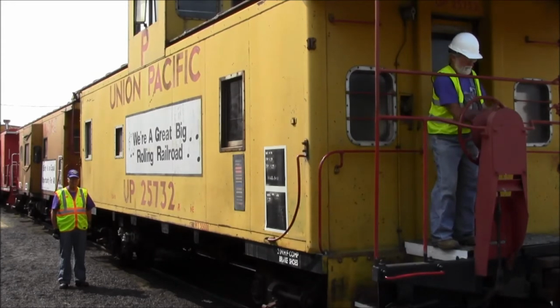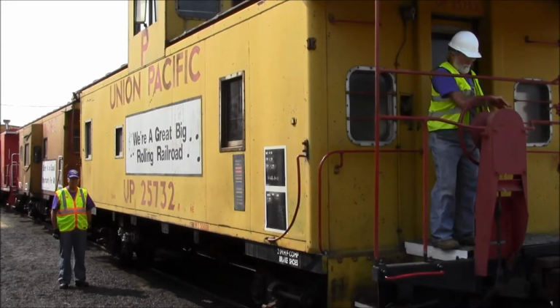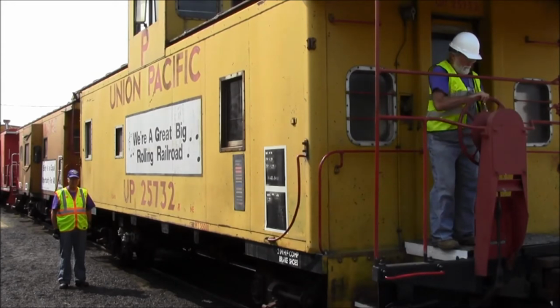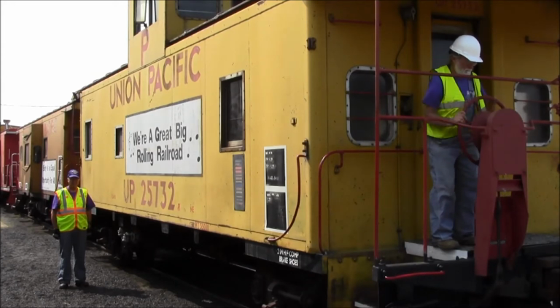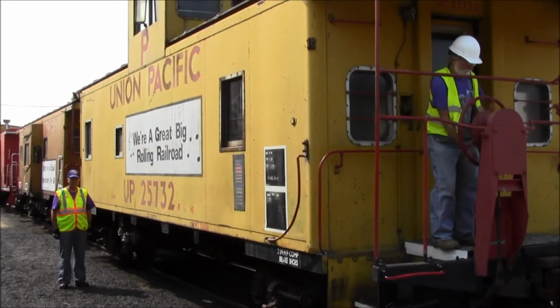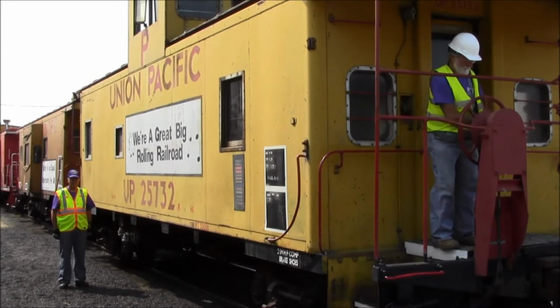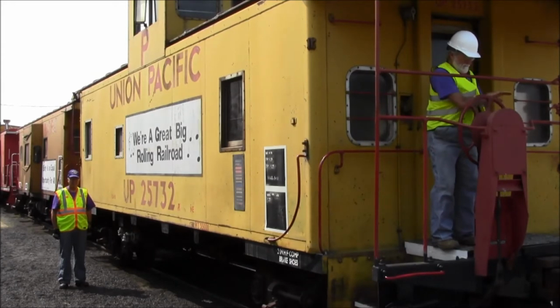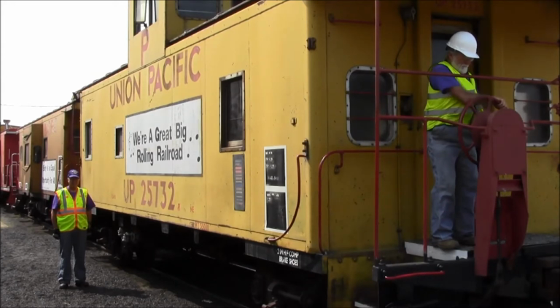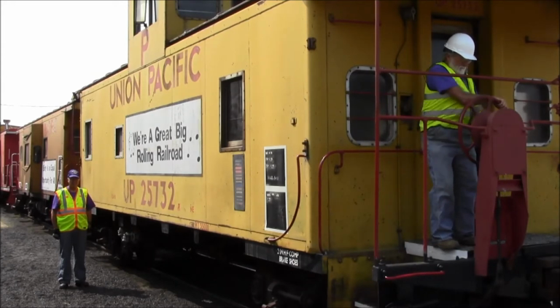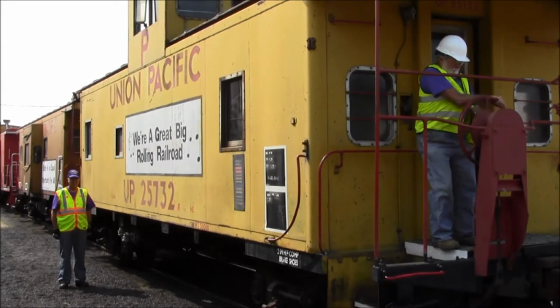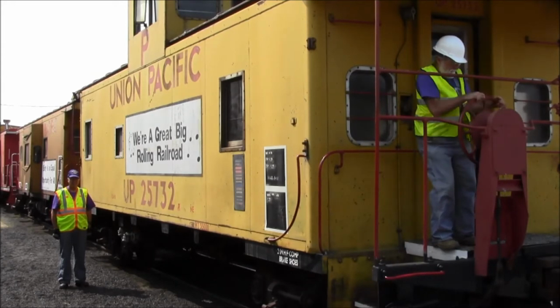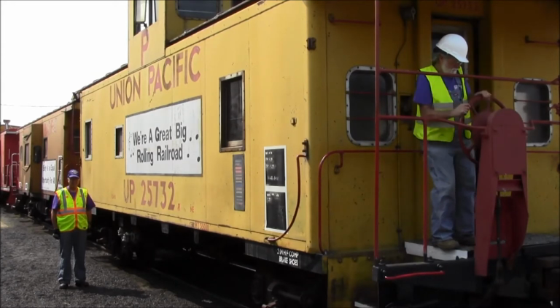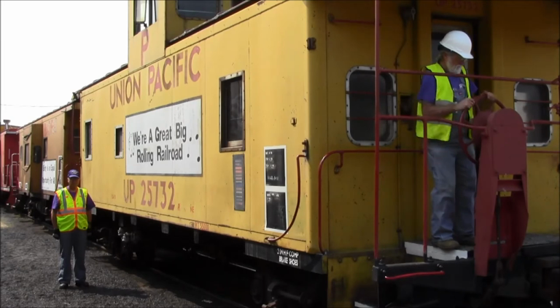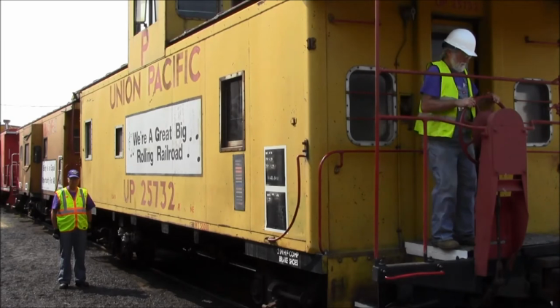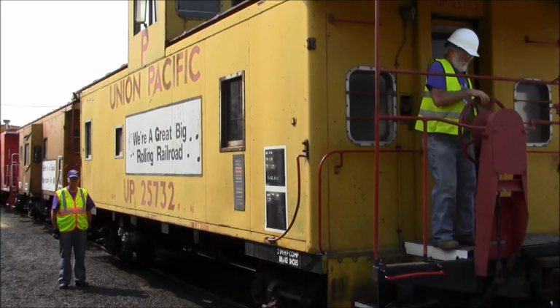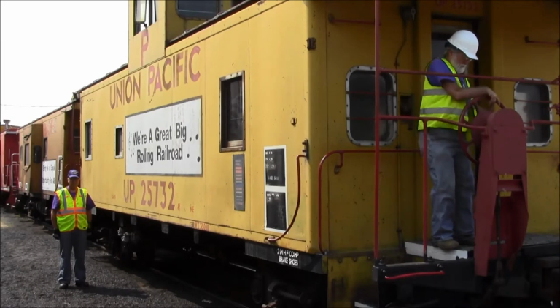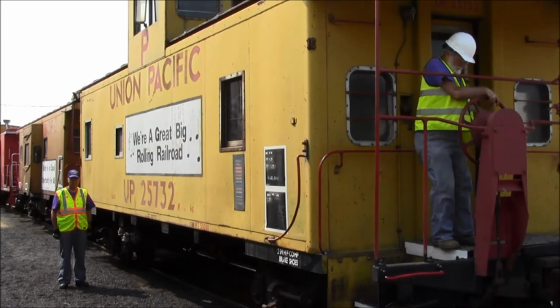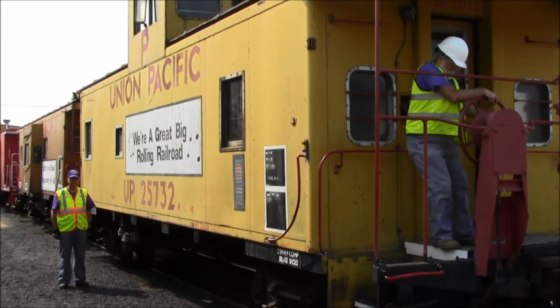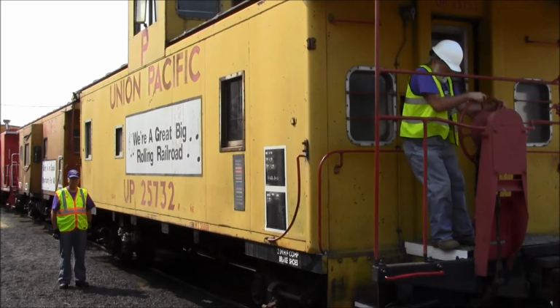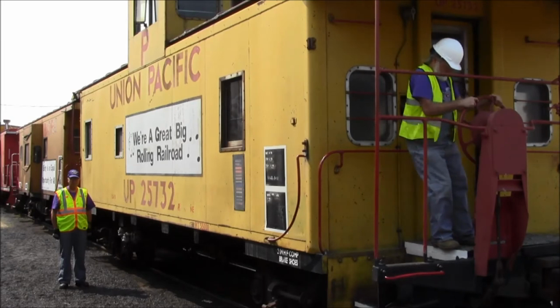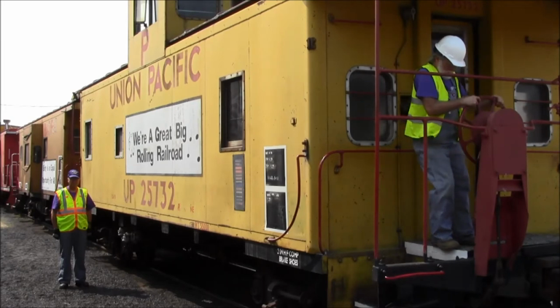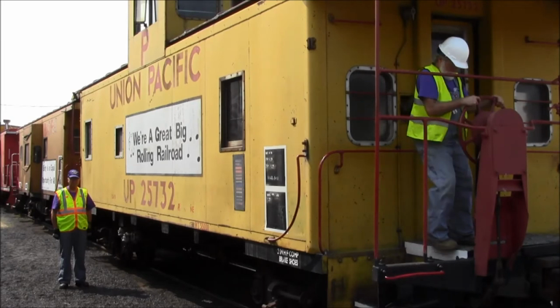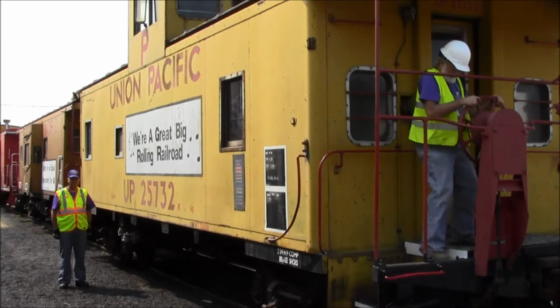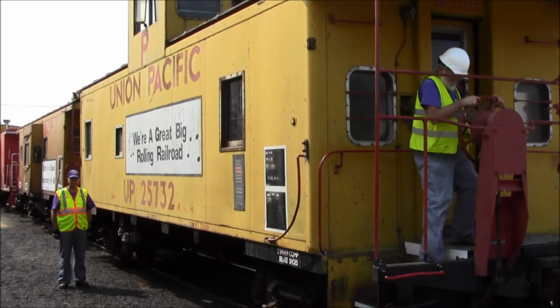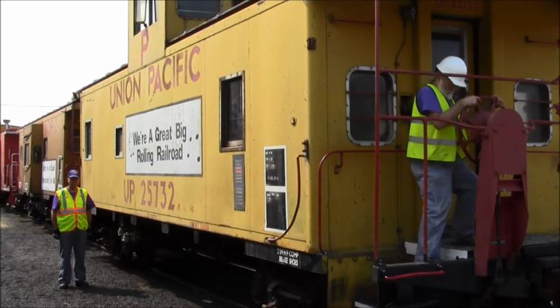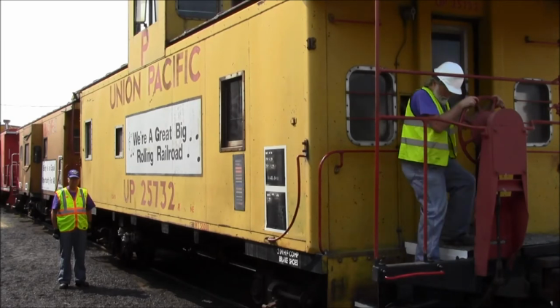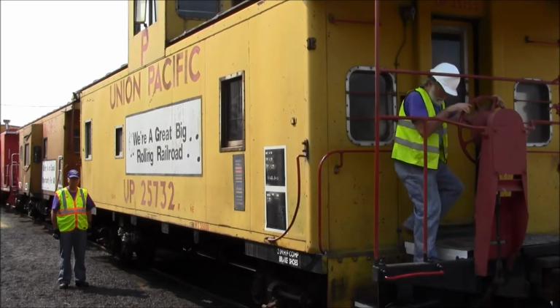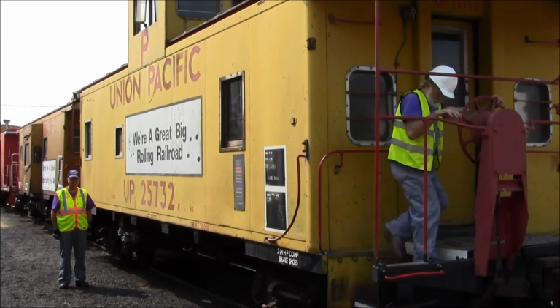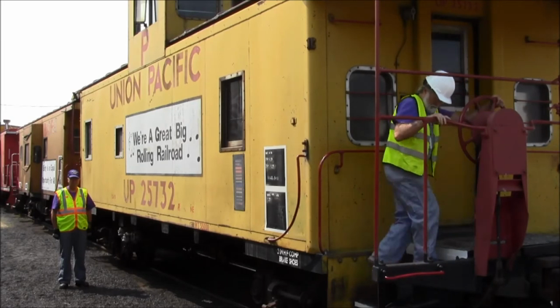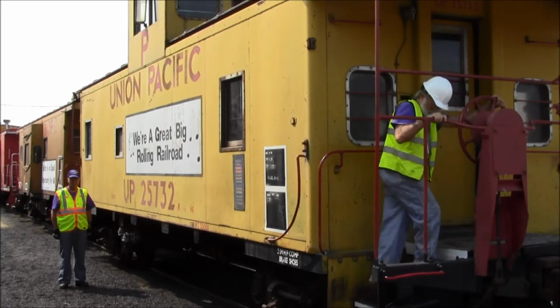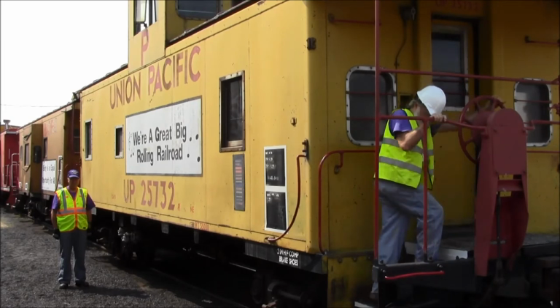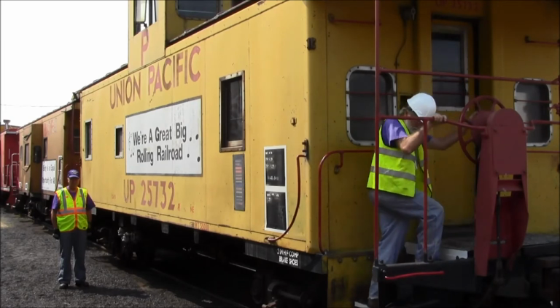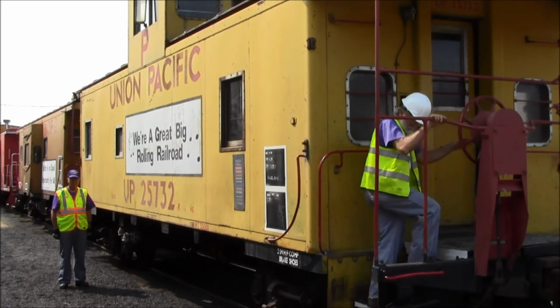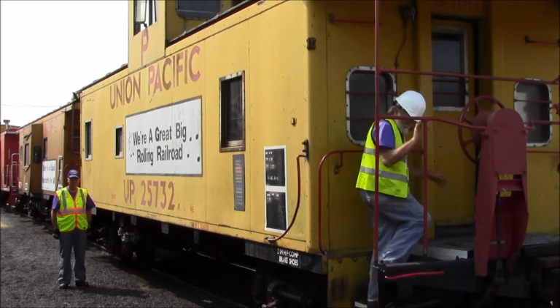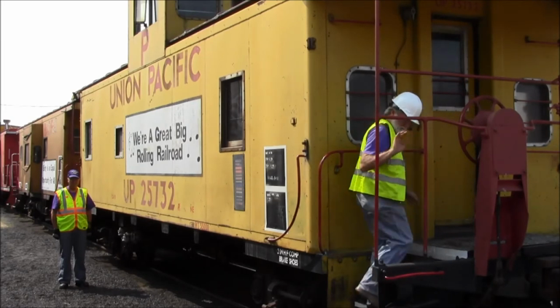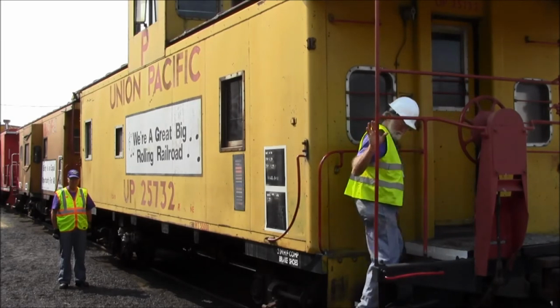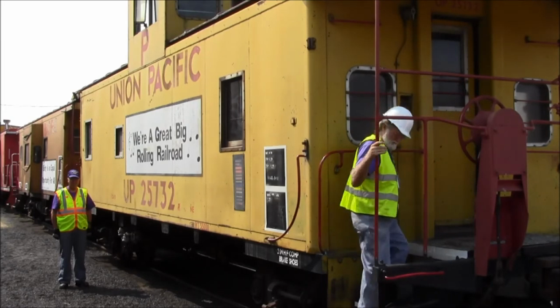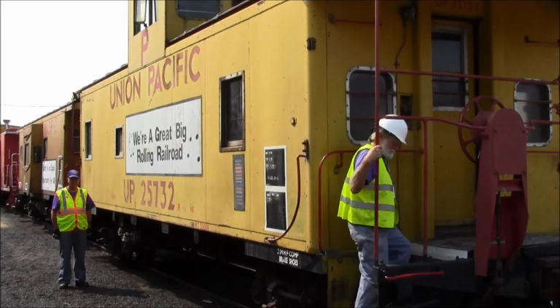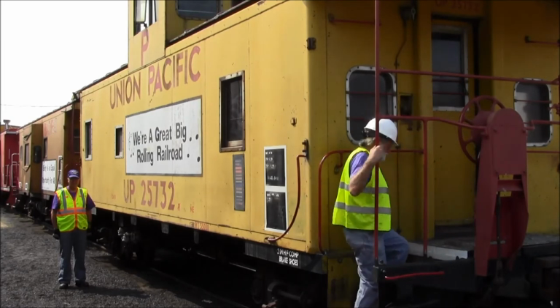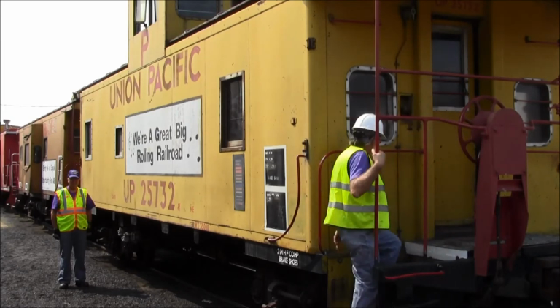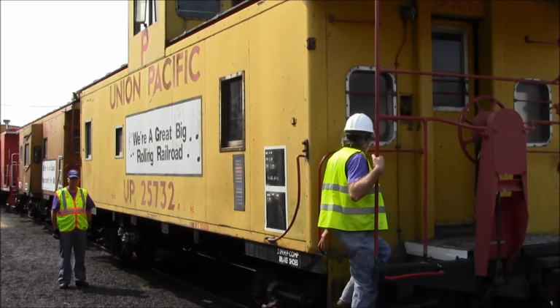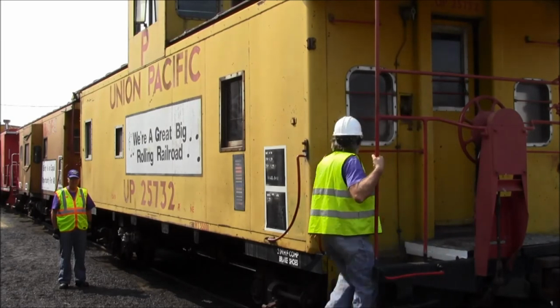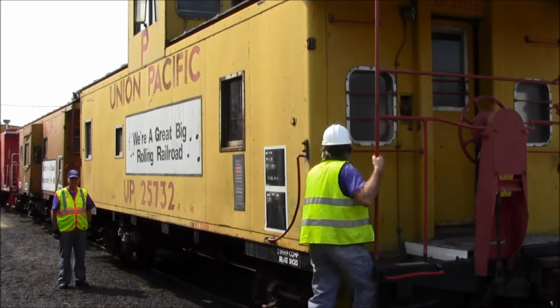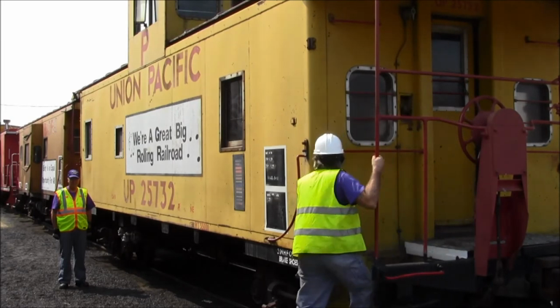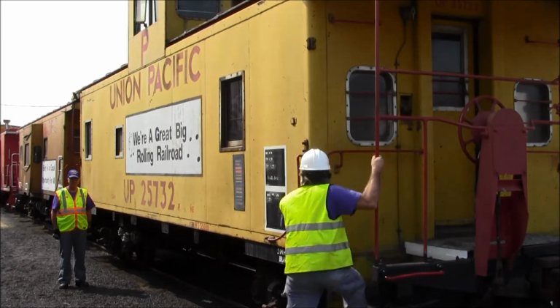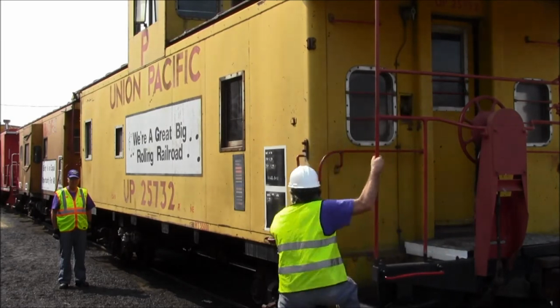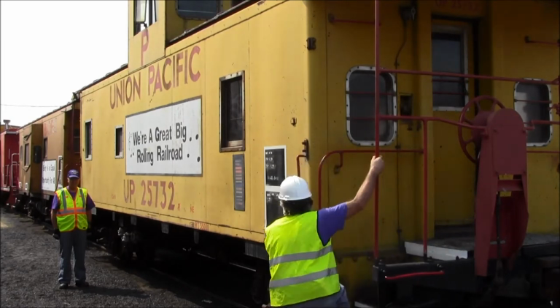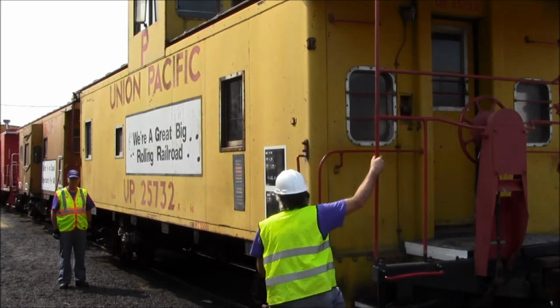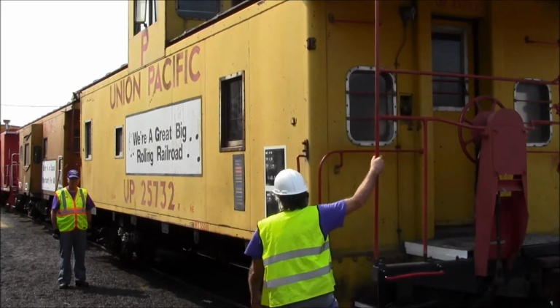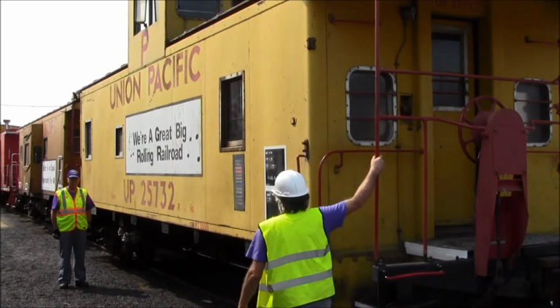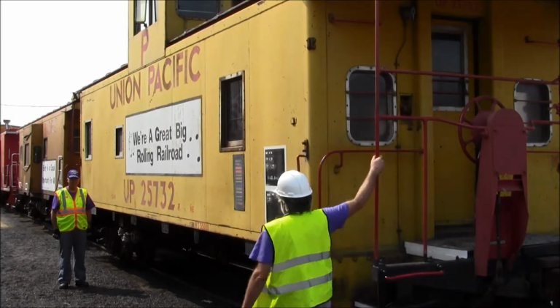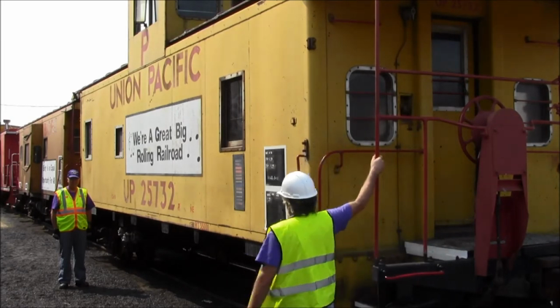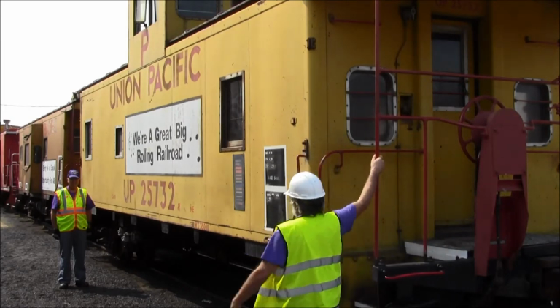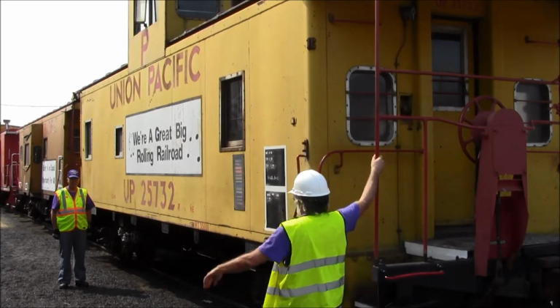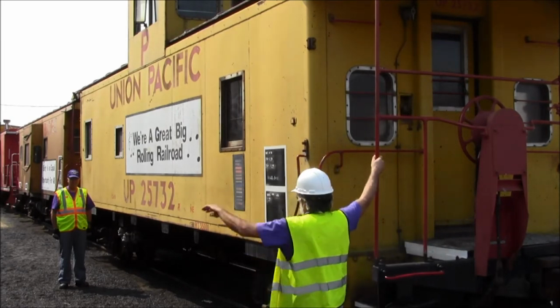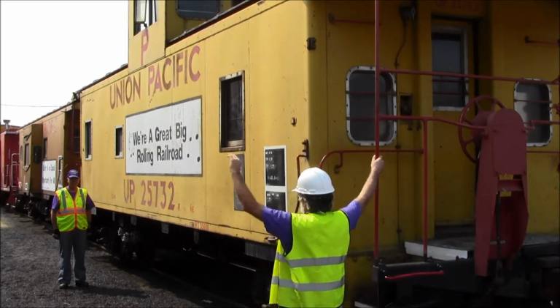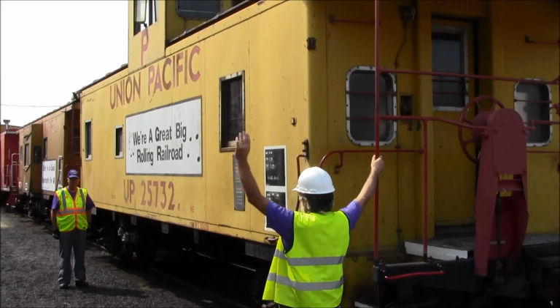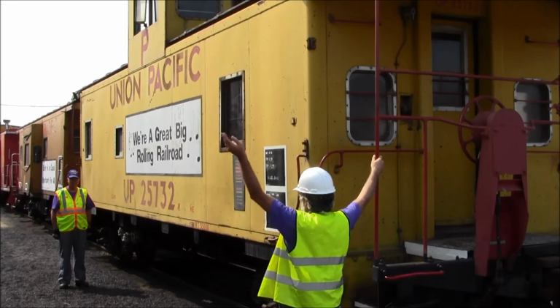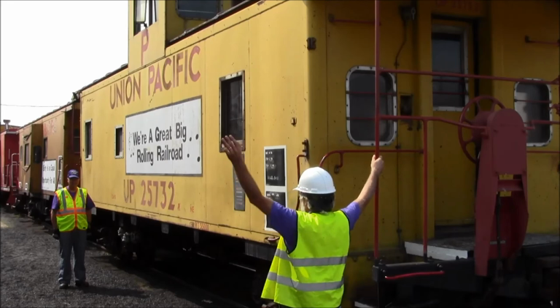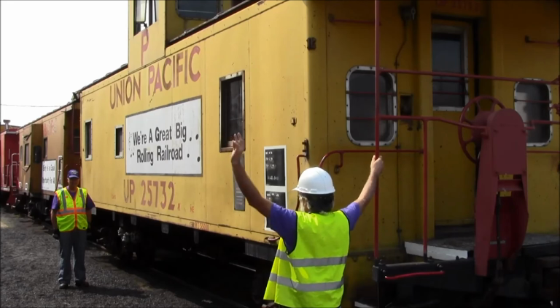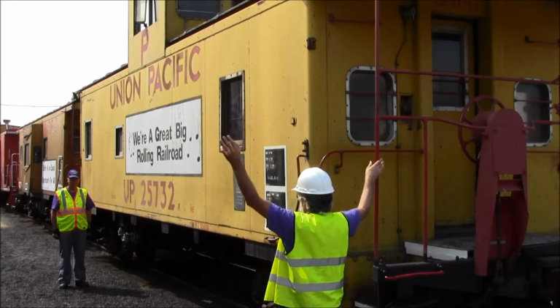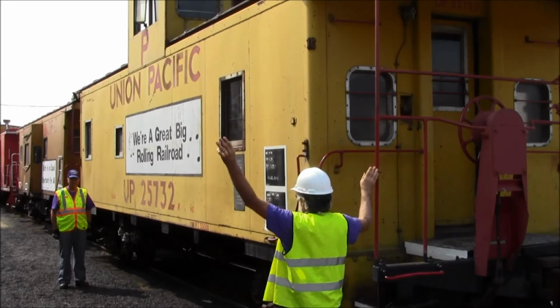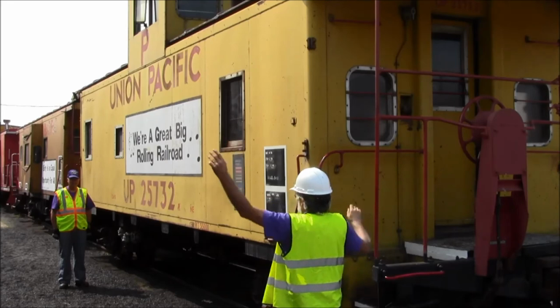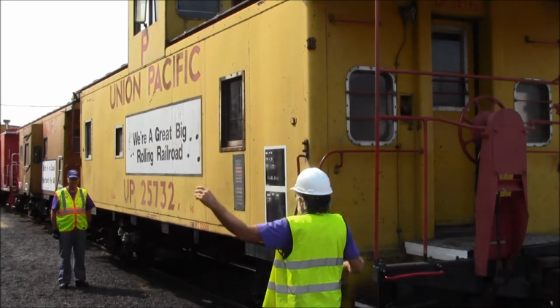In this video, note the use of the highball signal at the end to inform the other crew member the action was performed as instructed.